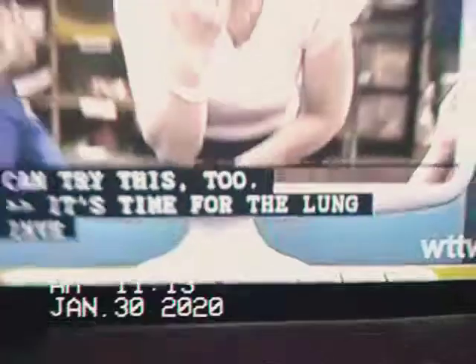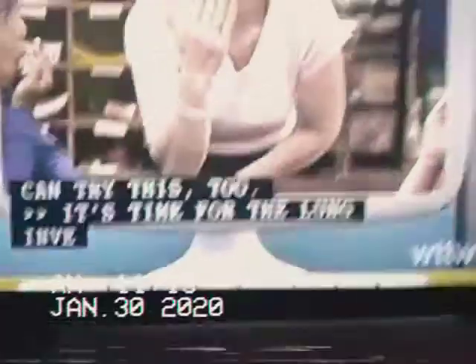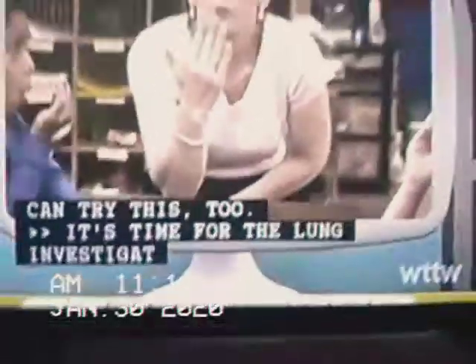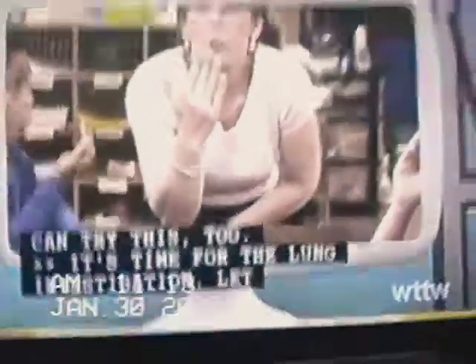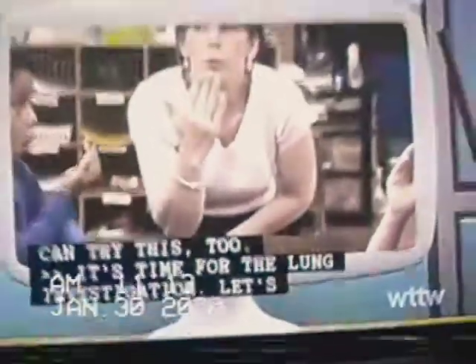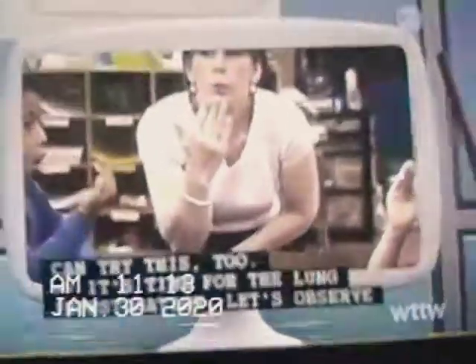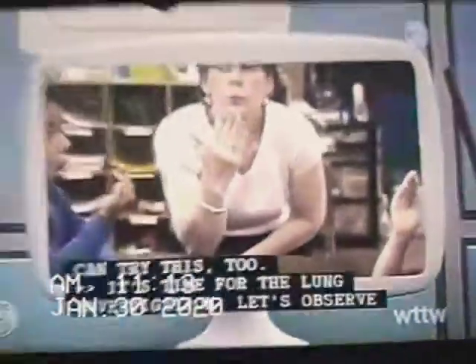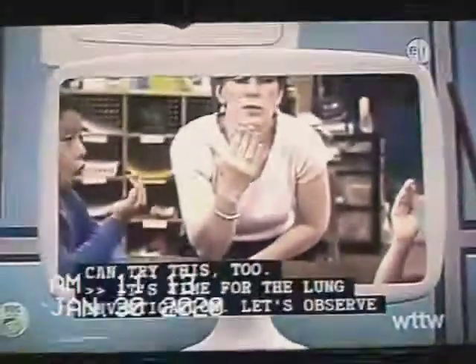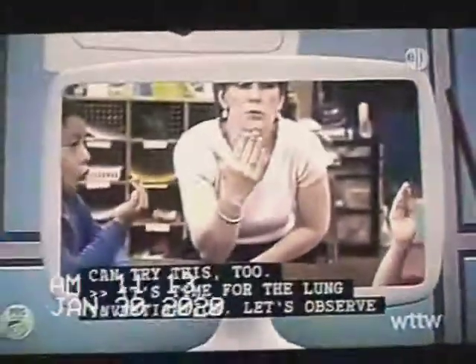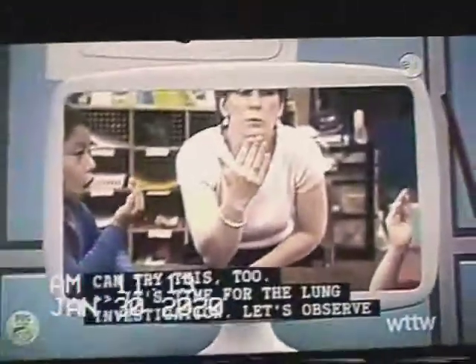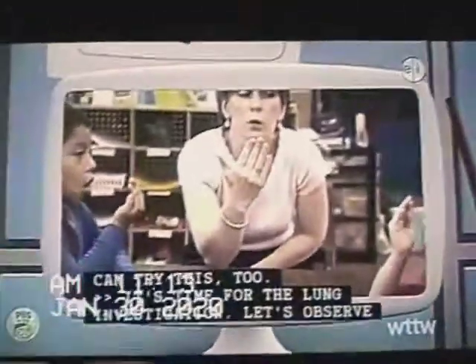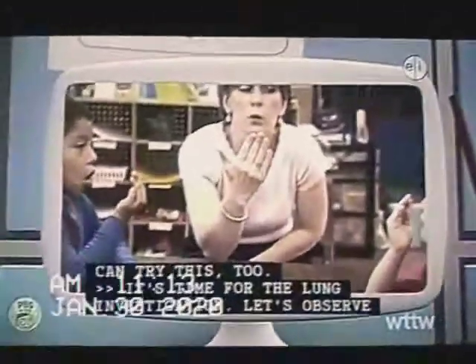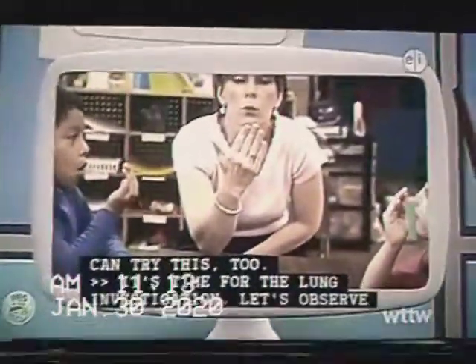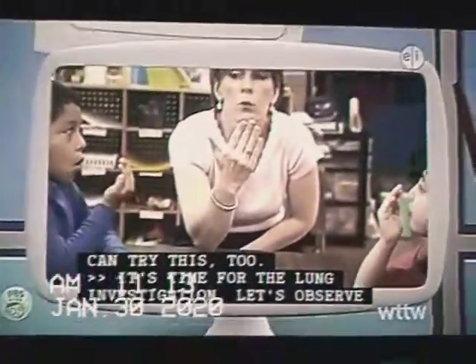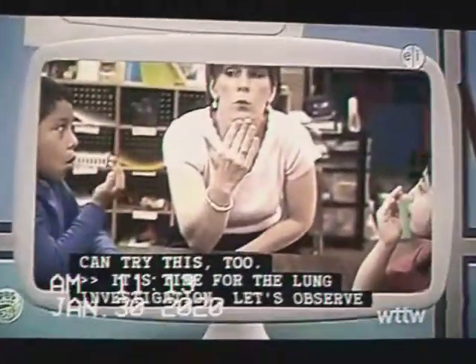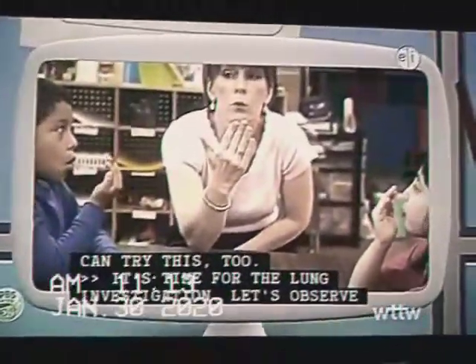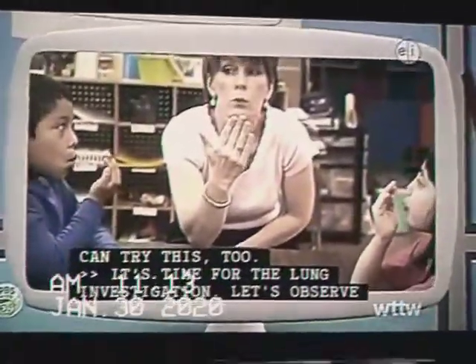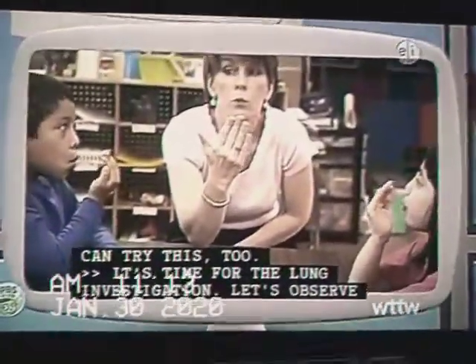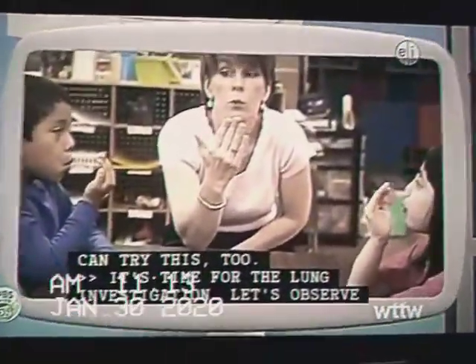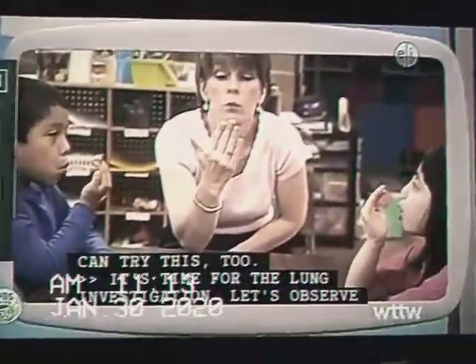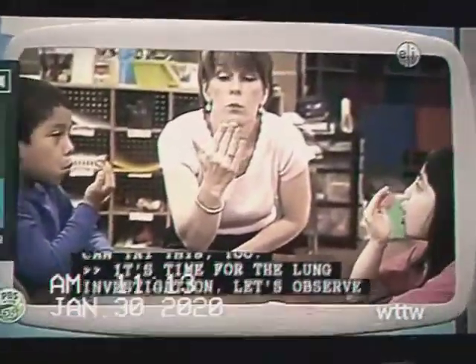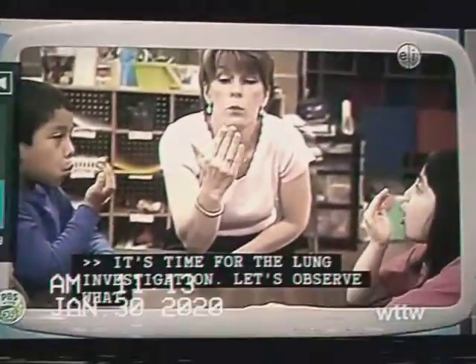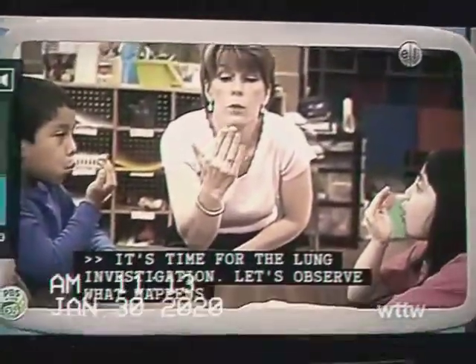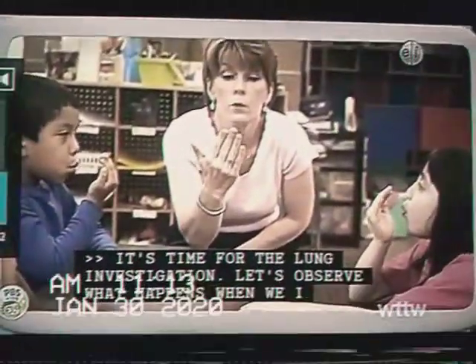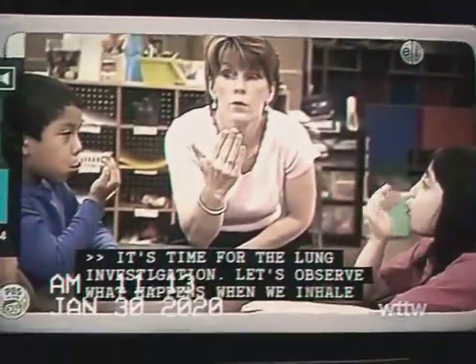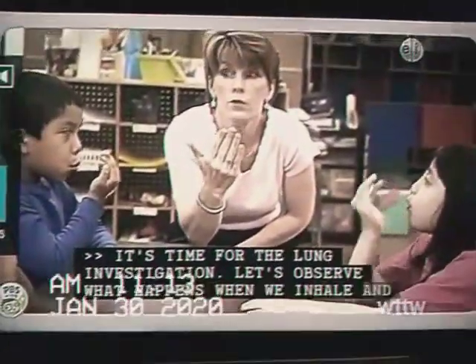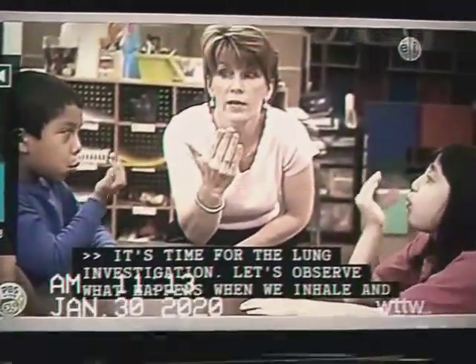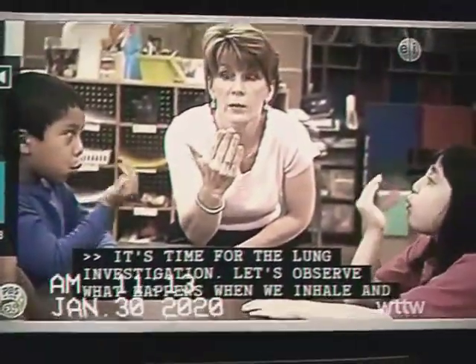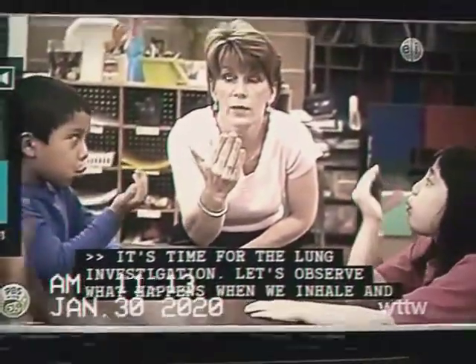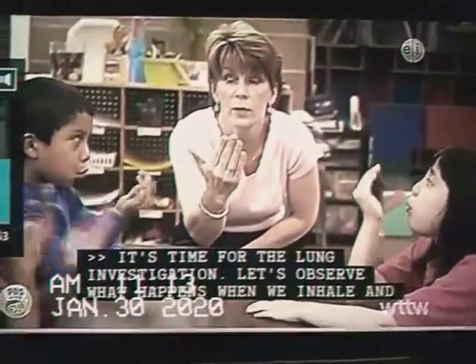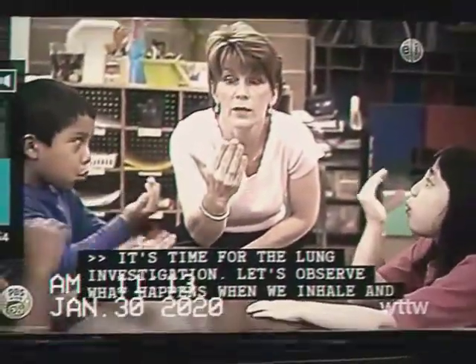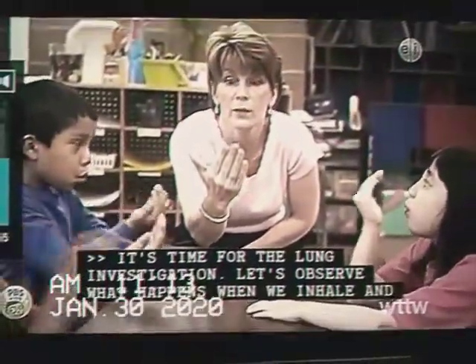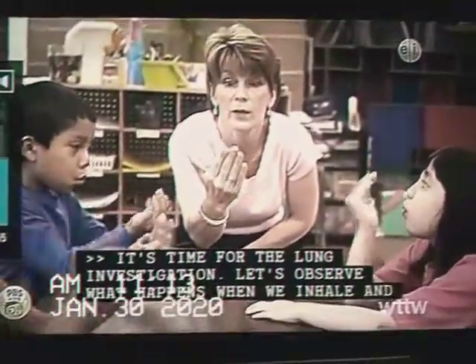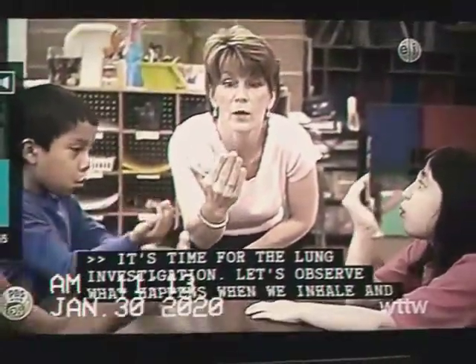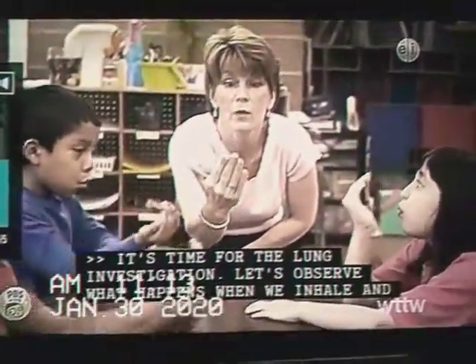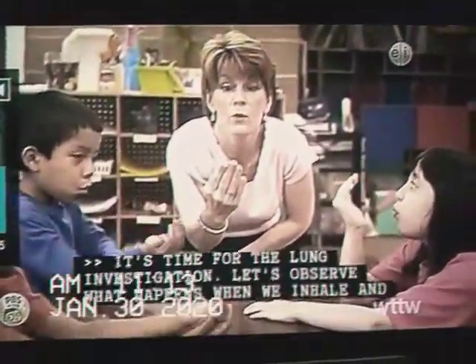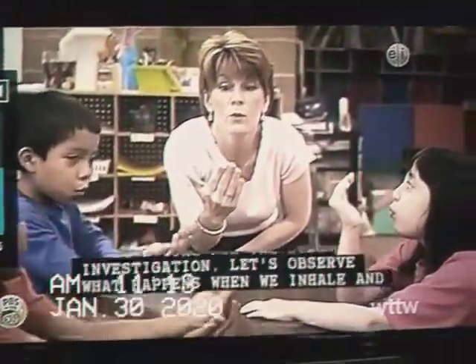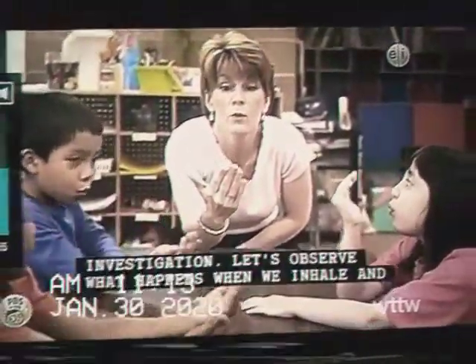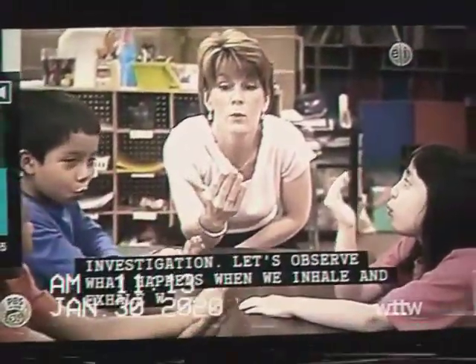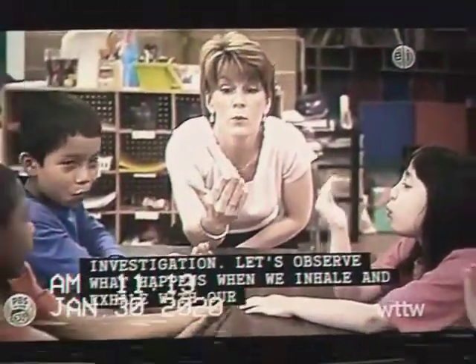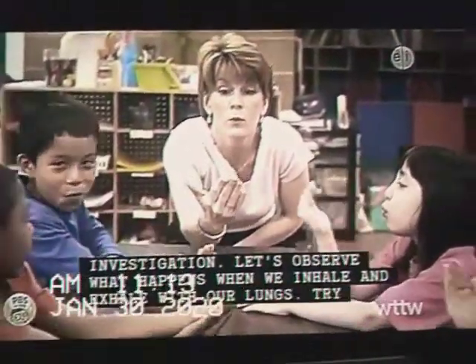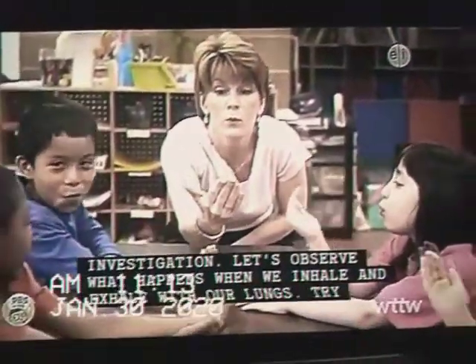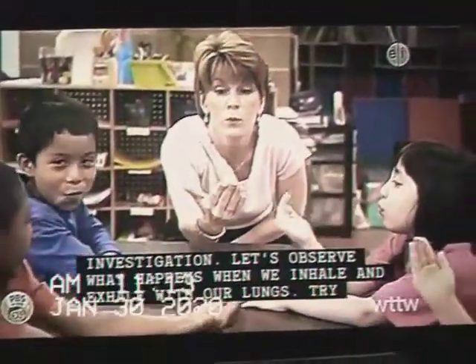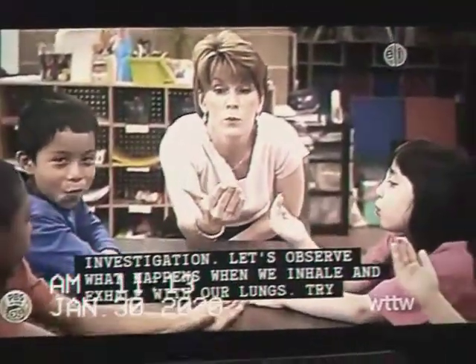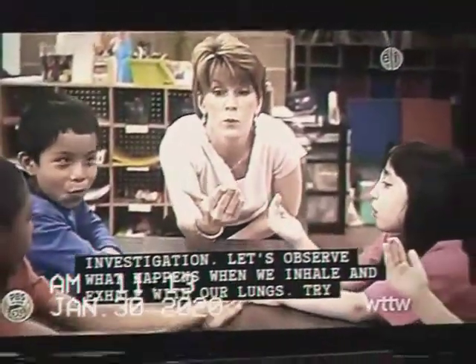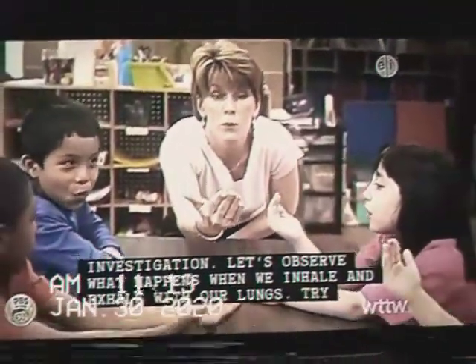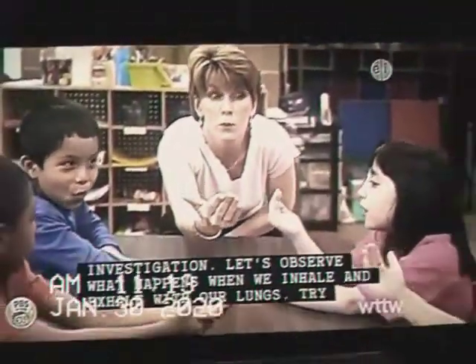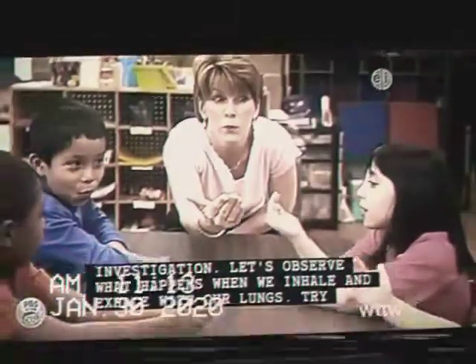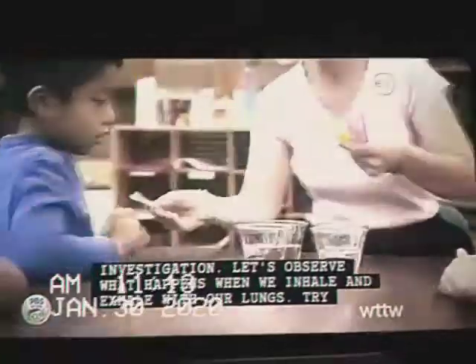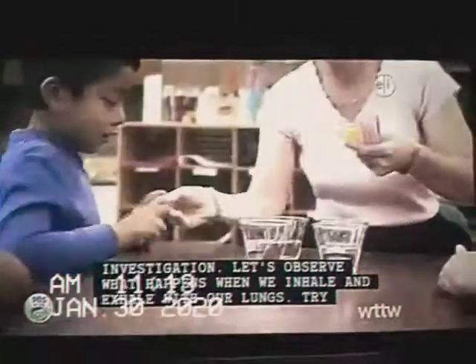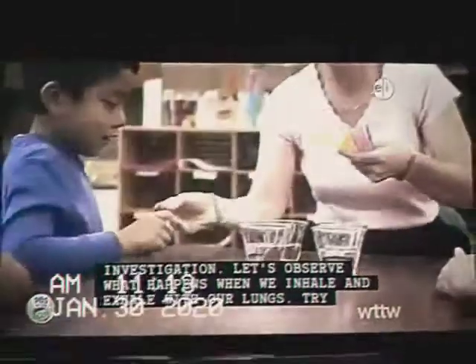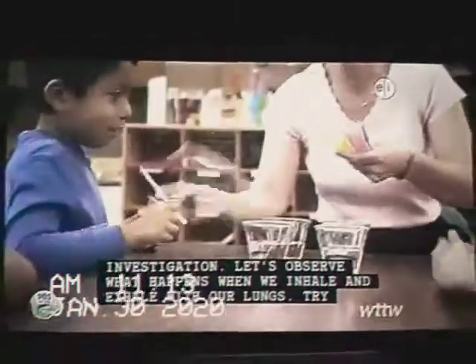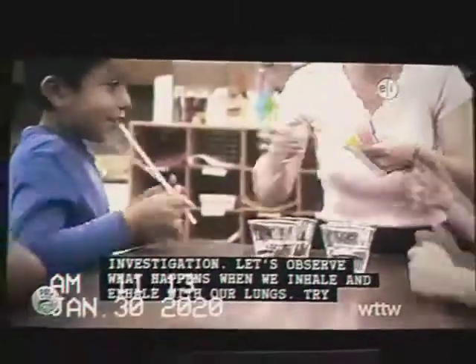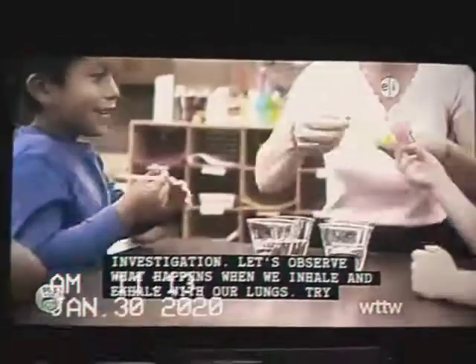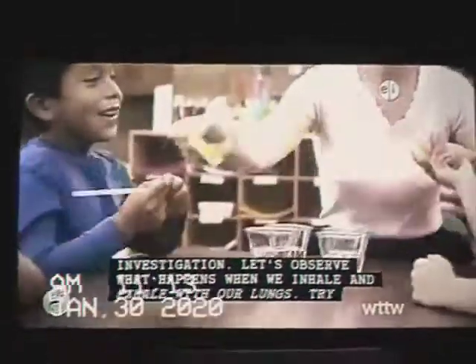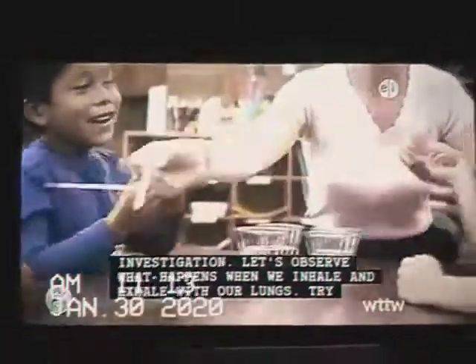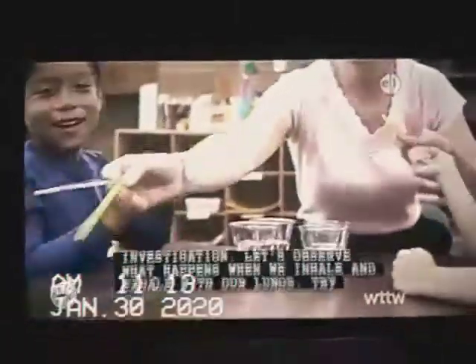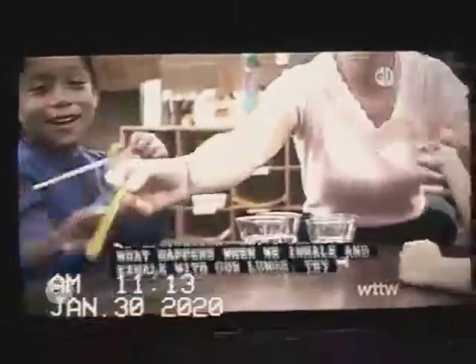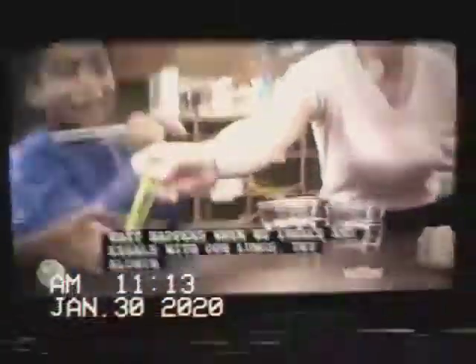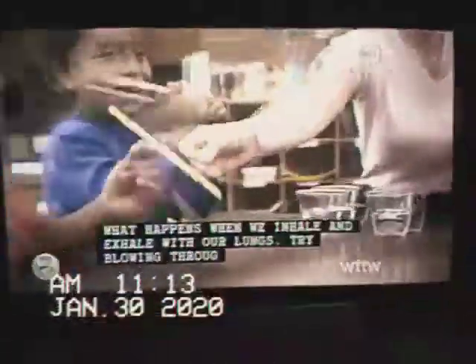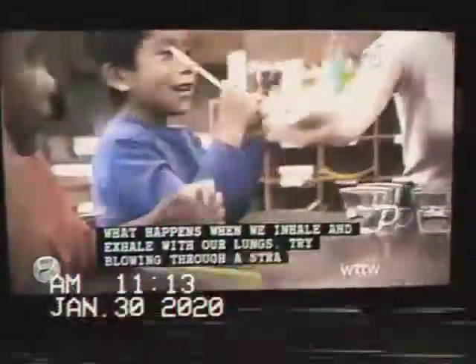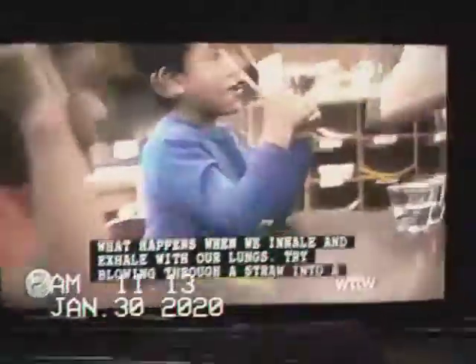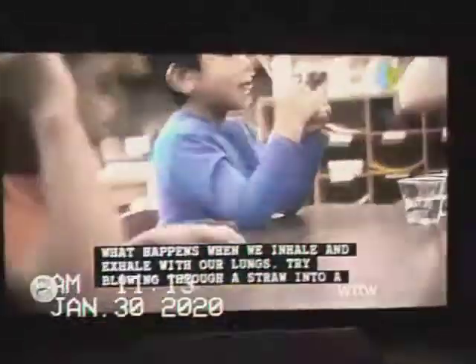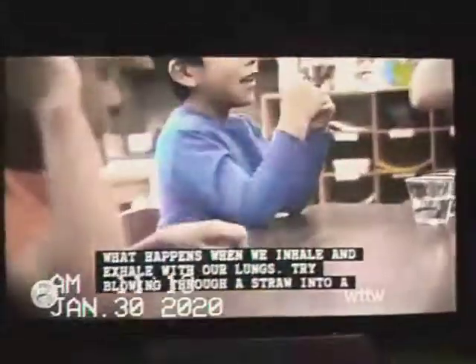It's time for the lung investigation. Let's observe what happens when we inhale and exhale with our lungs.